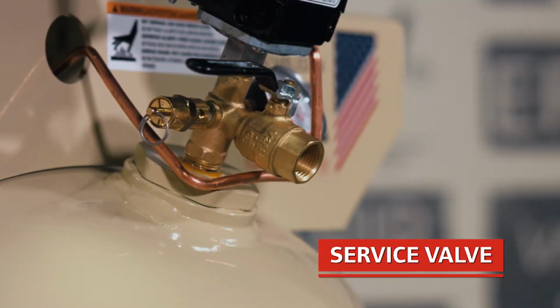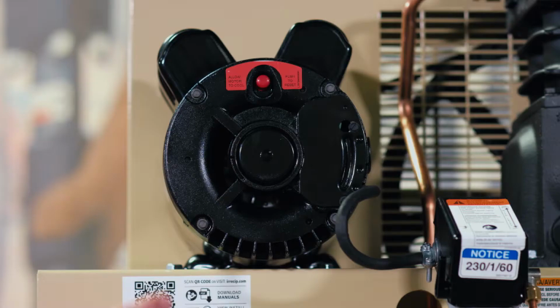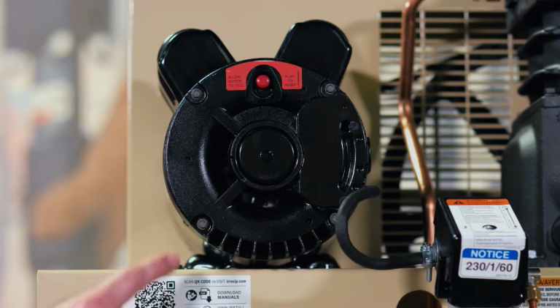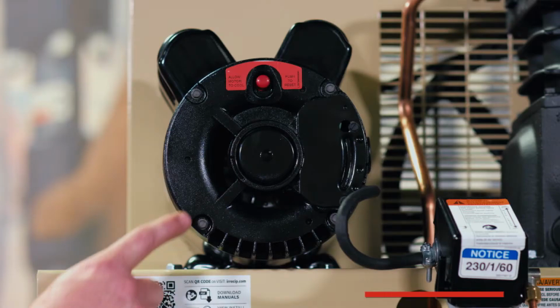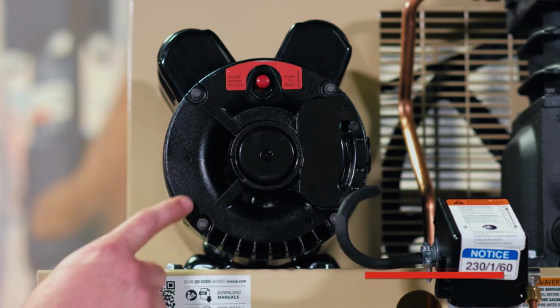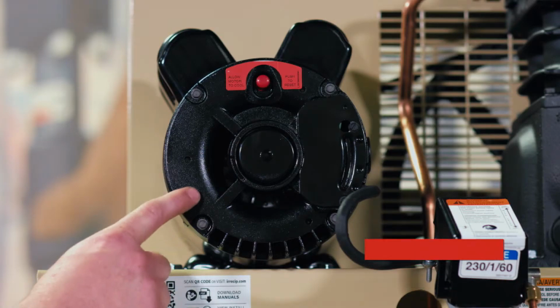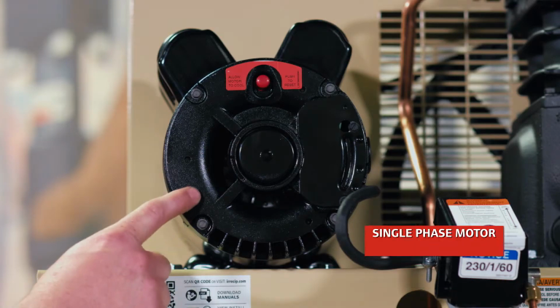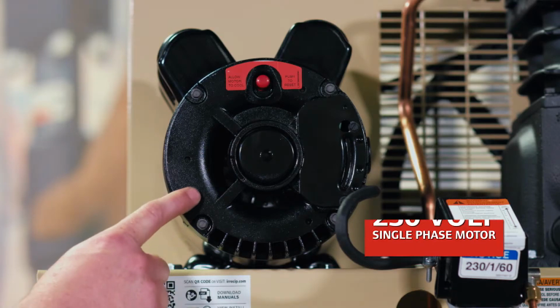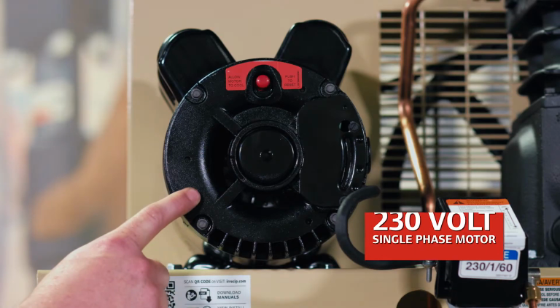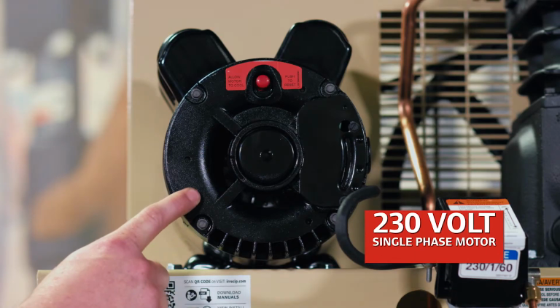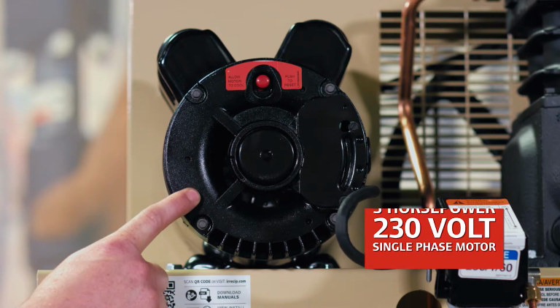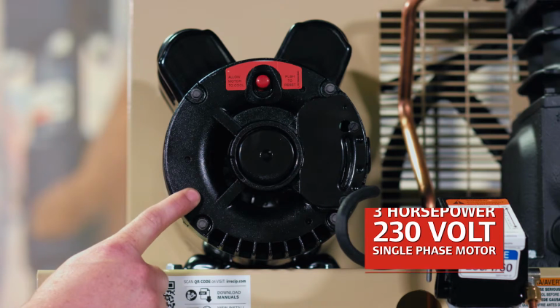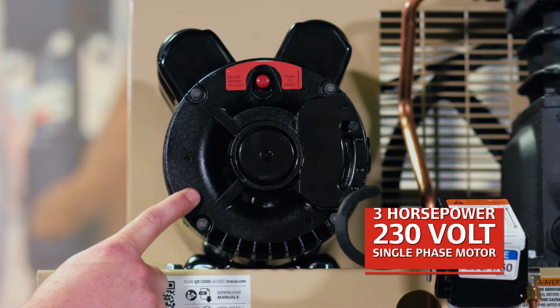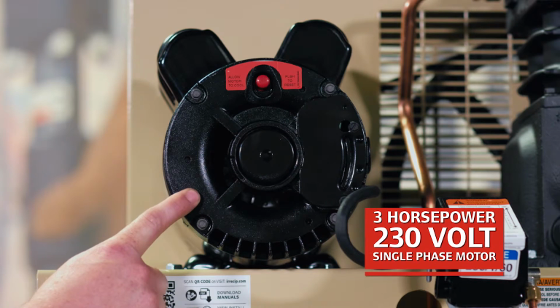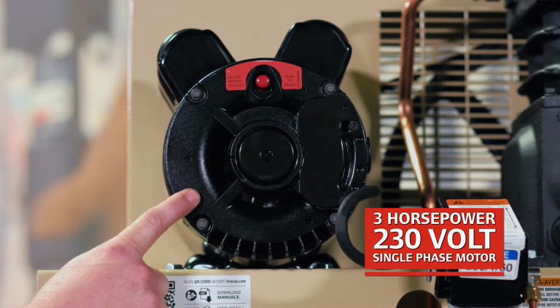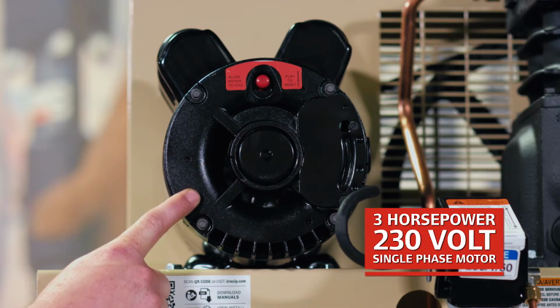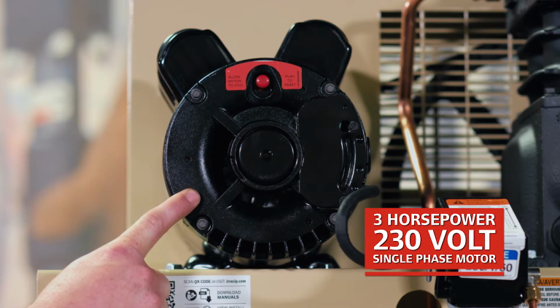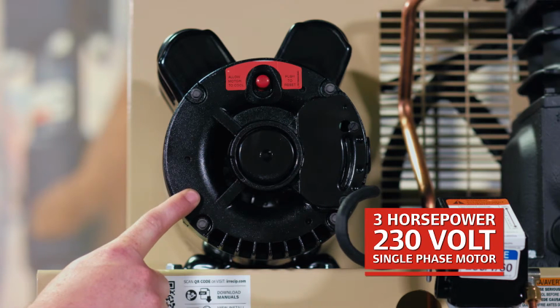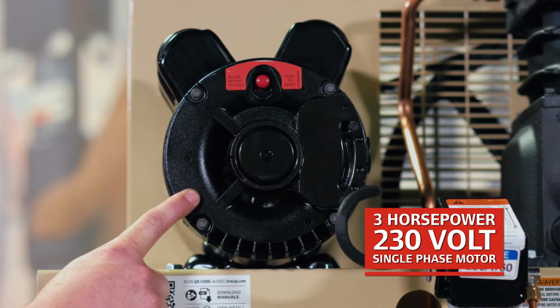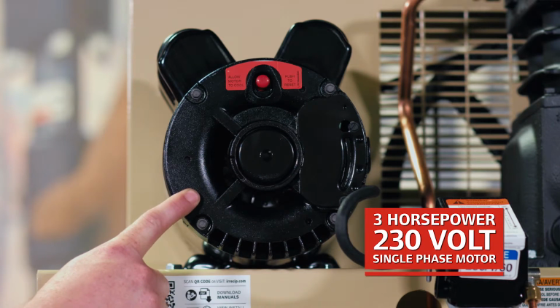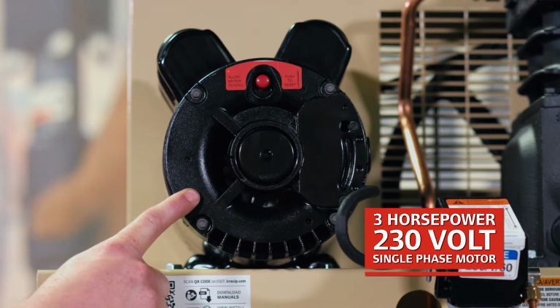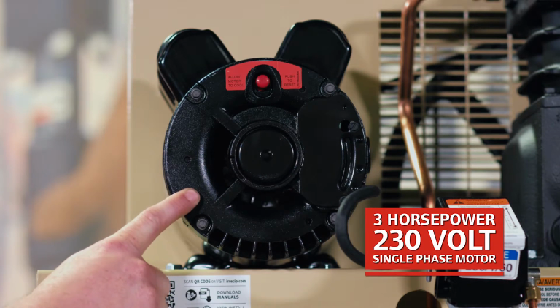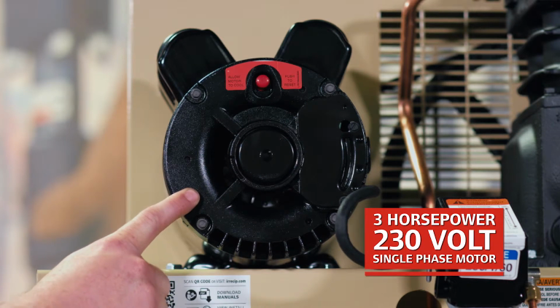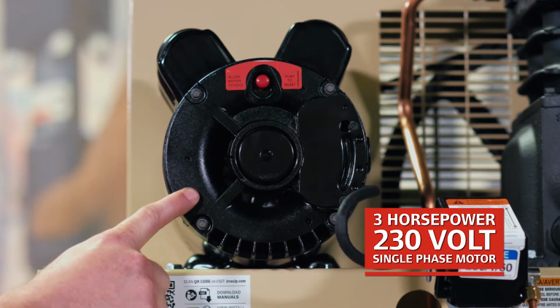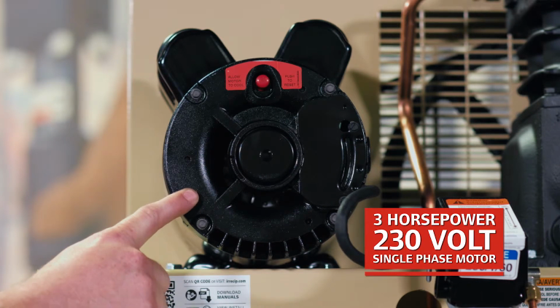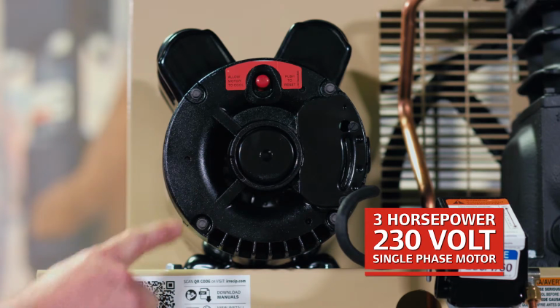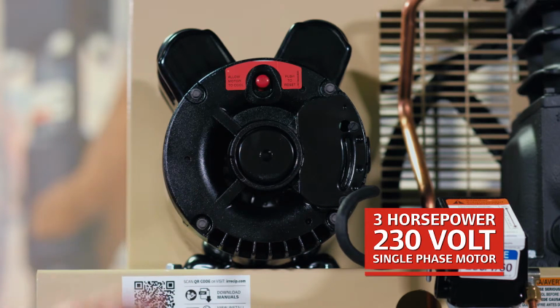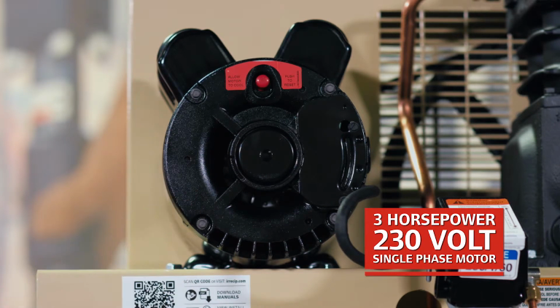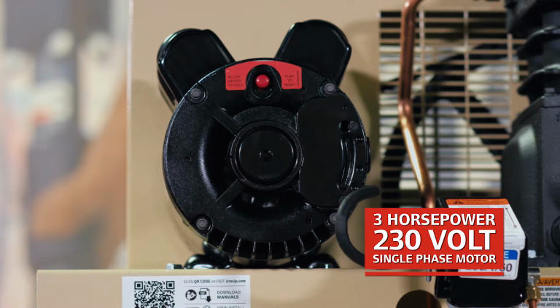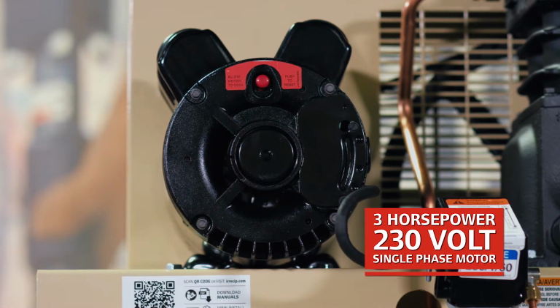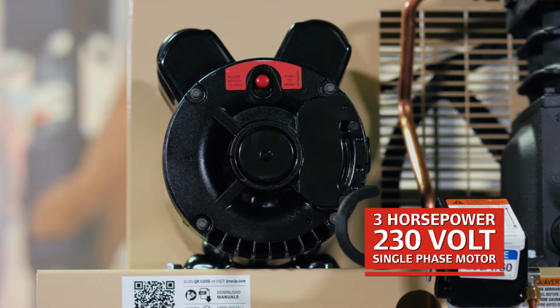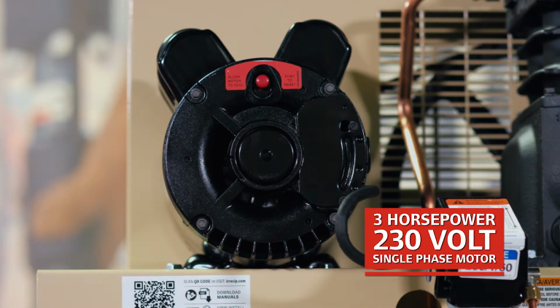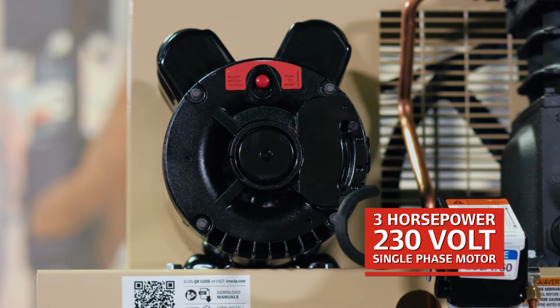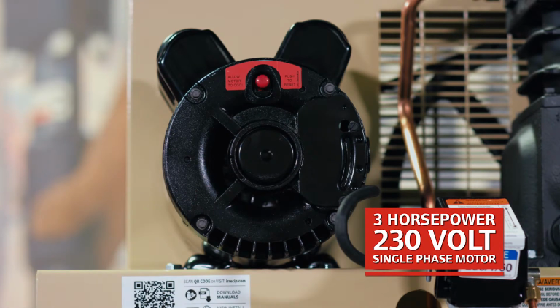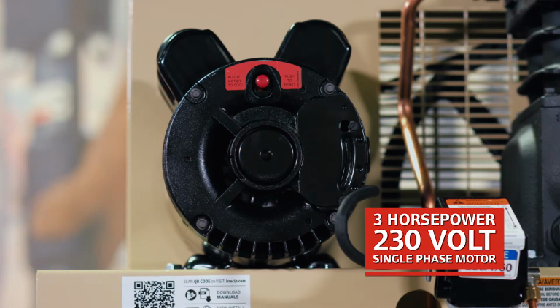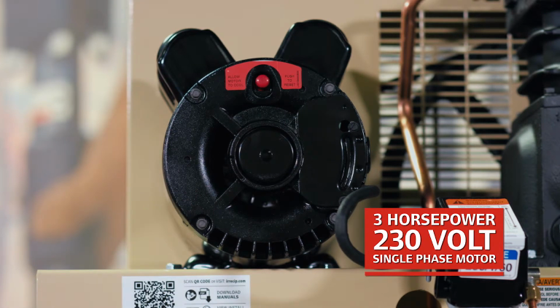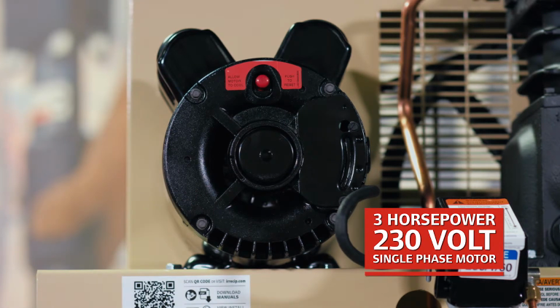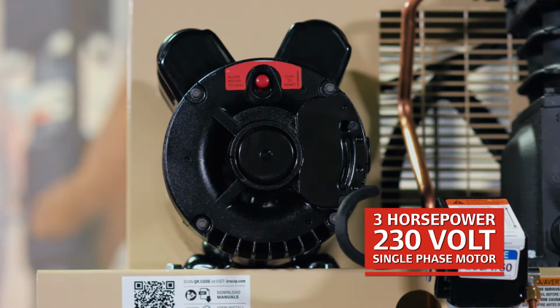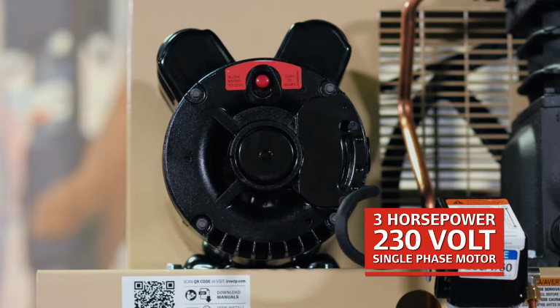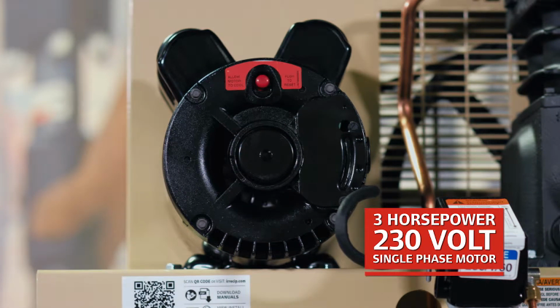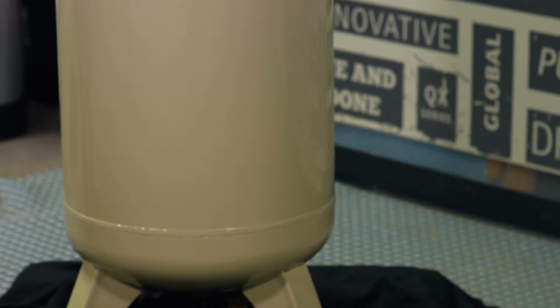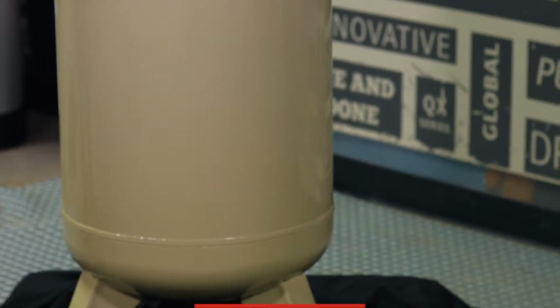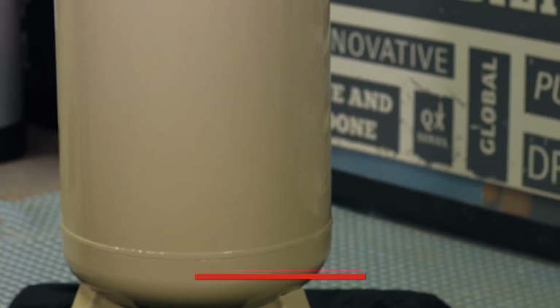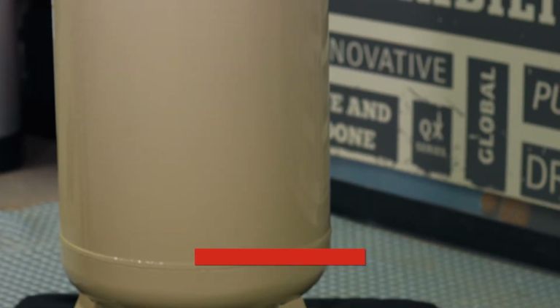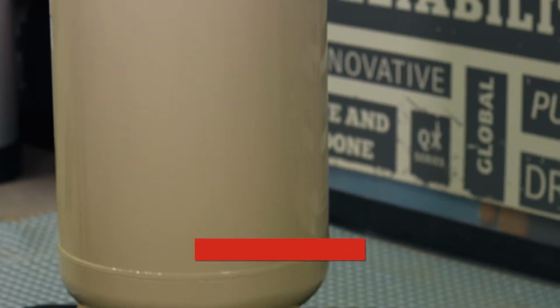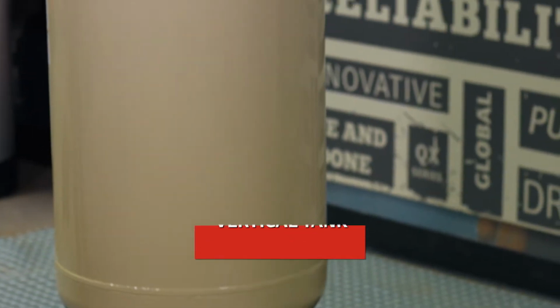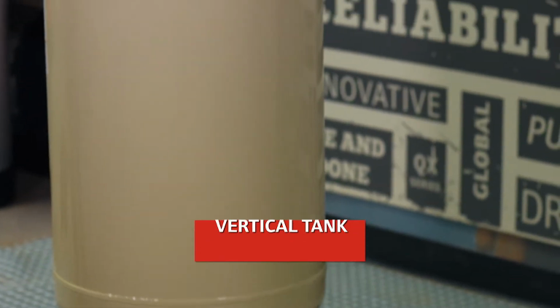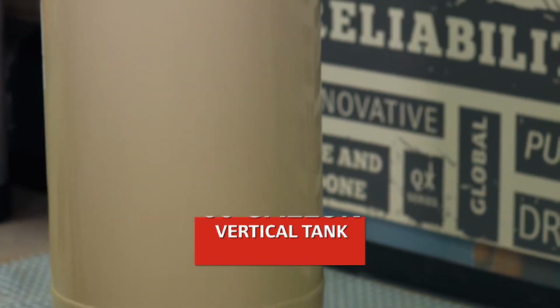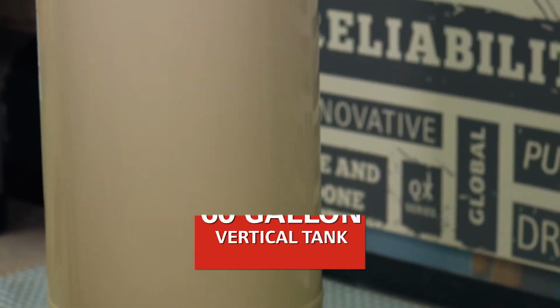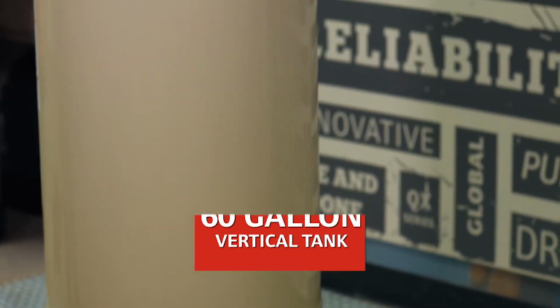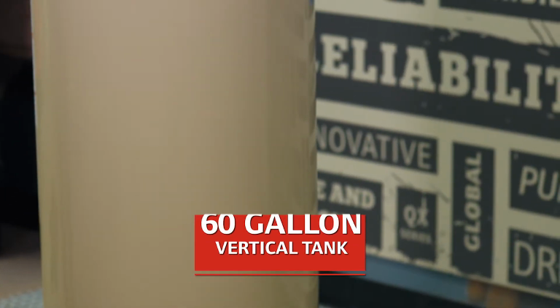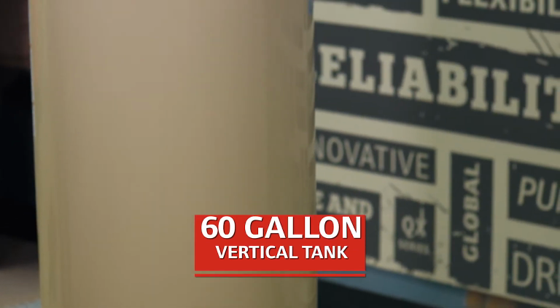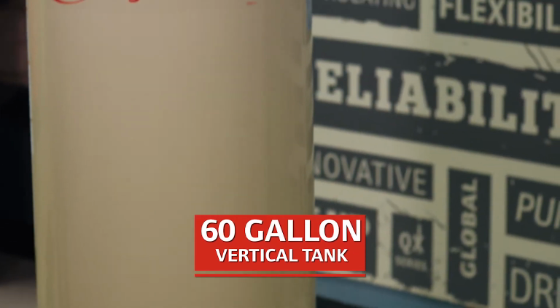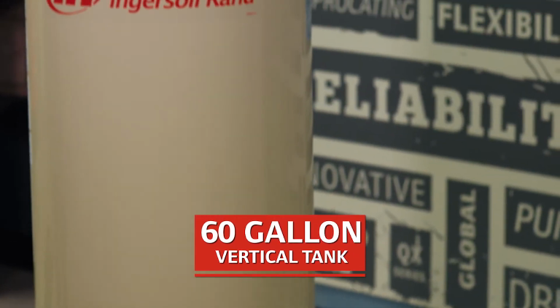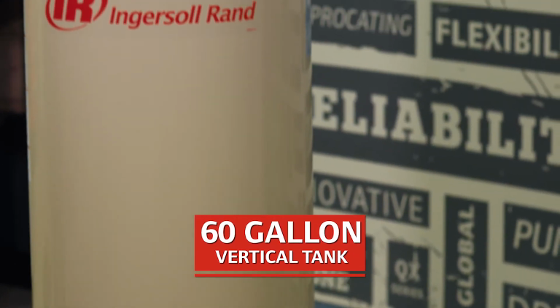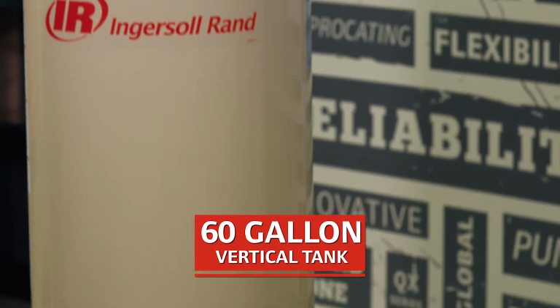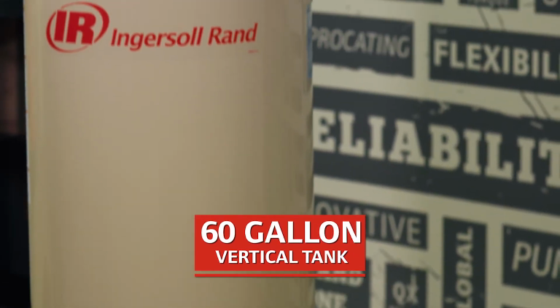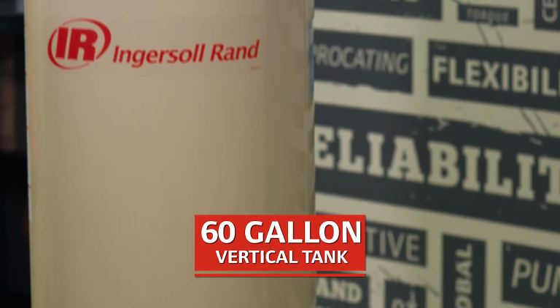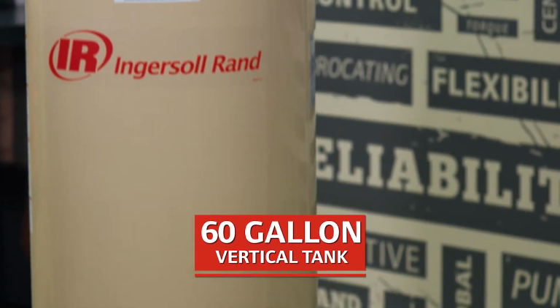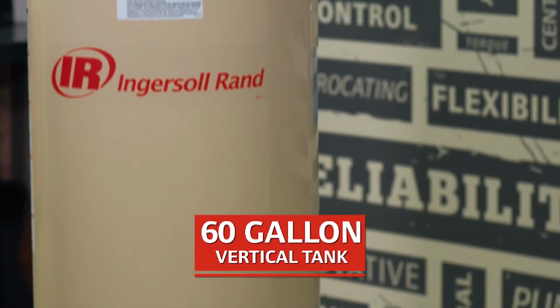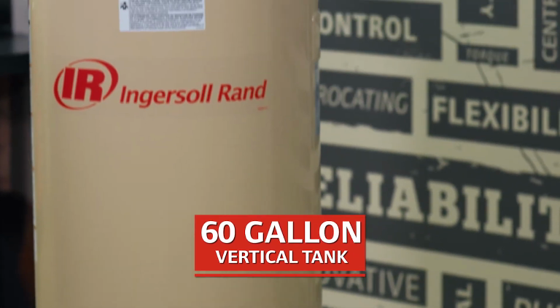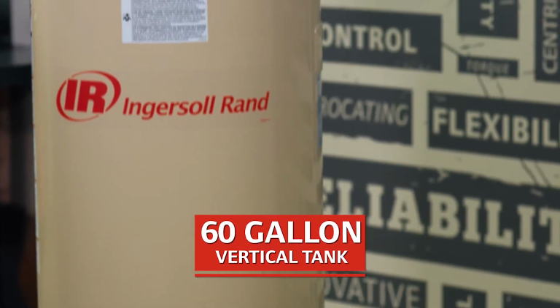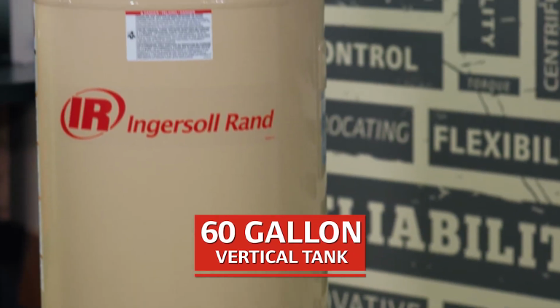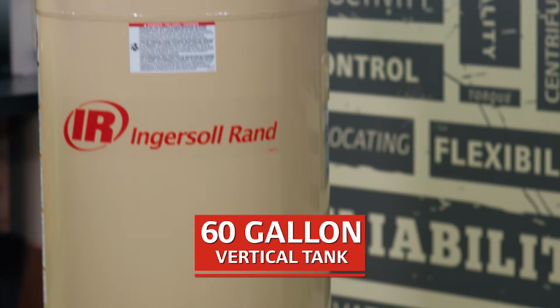This is a three horsepower, 230 single phase motor. This machine does sit on a 60 gallon vertical tank.